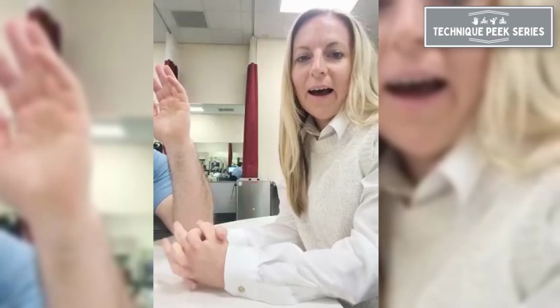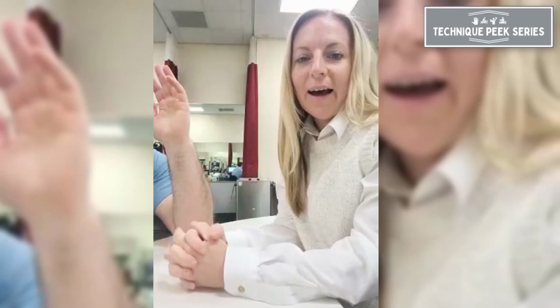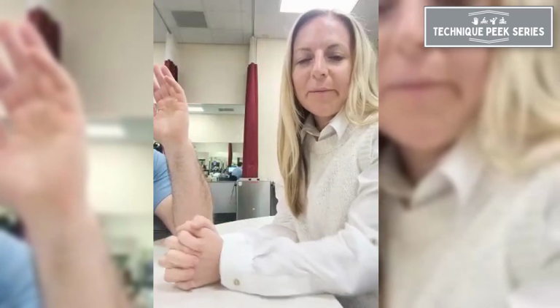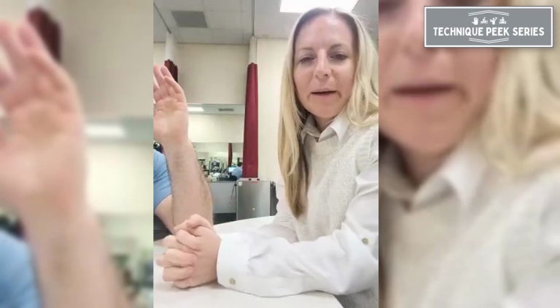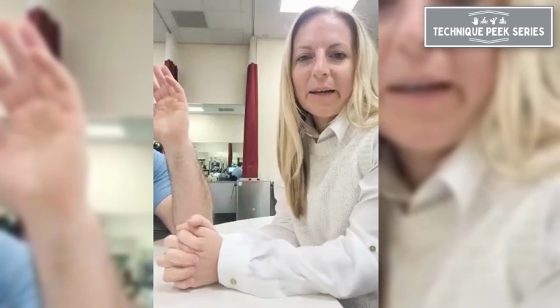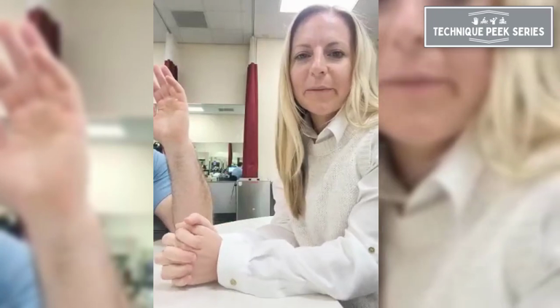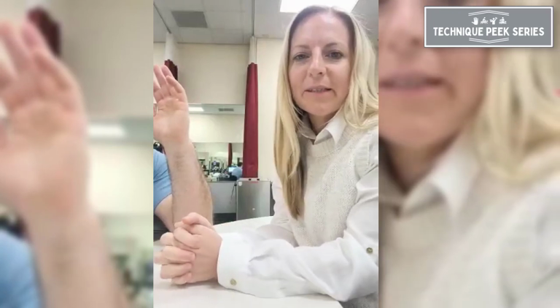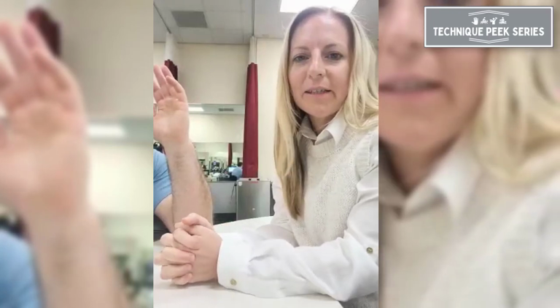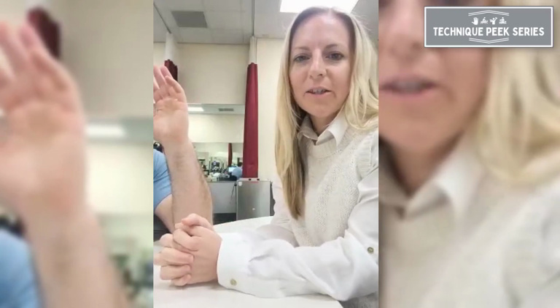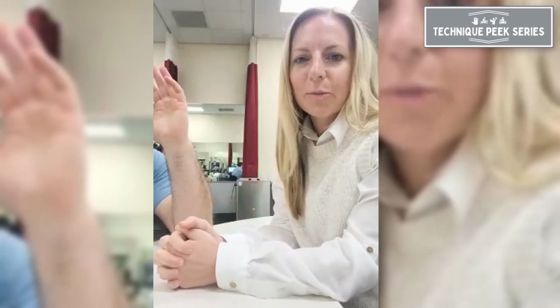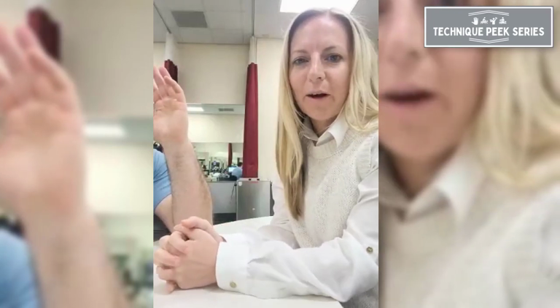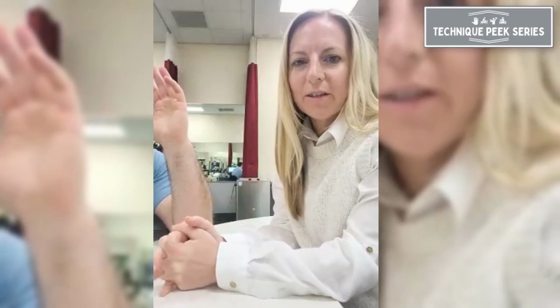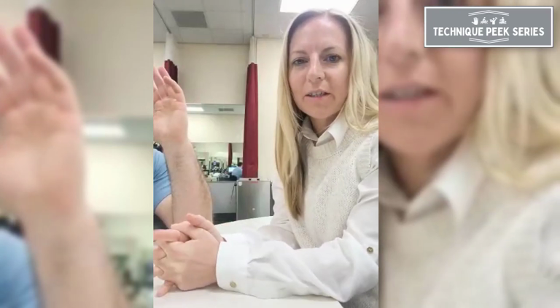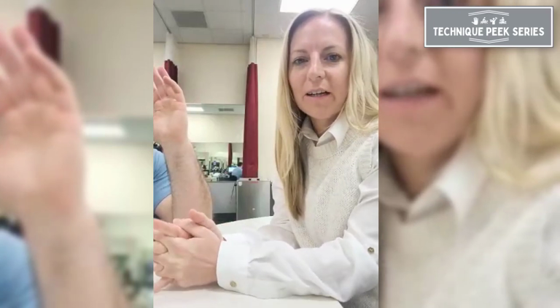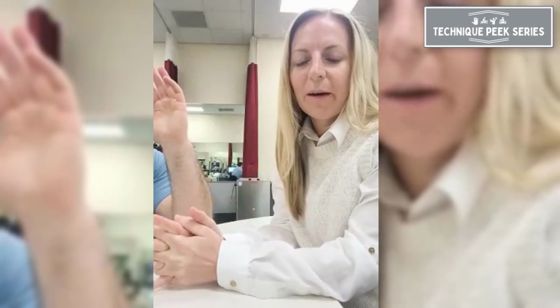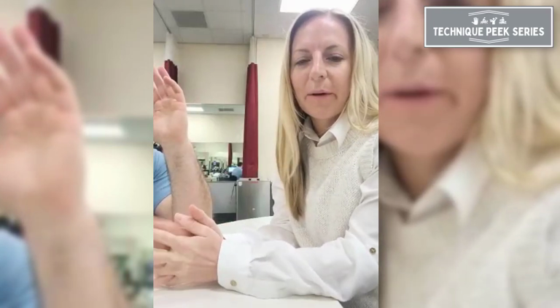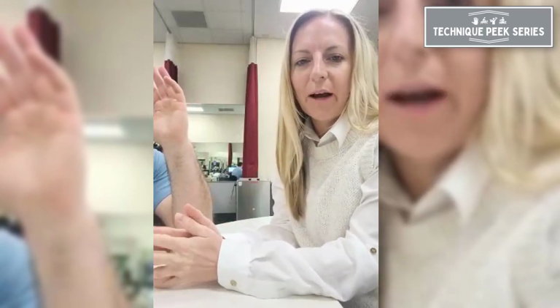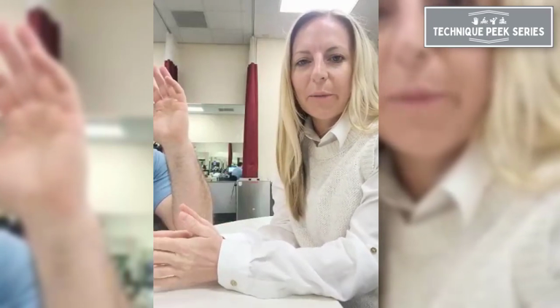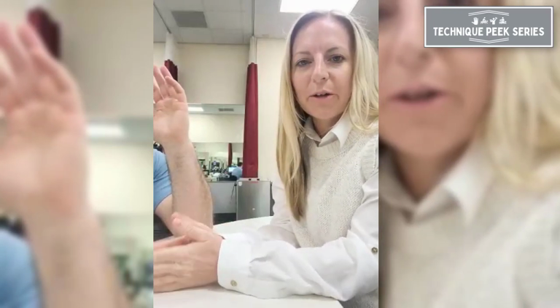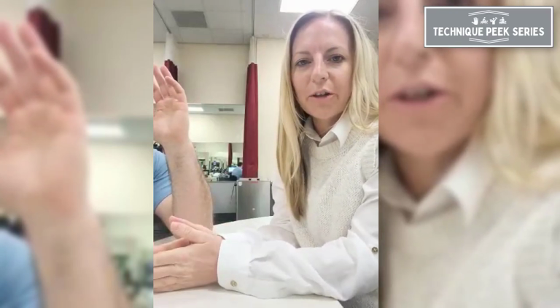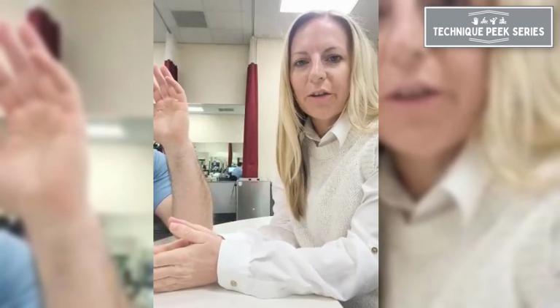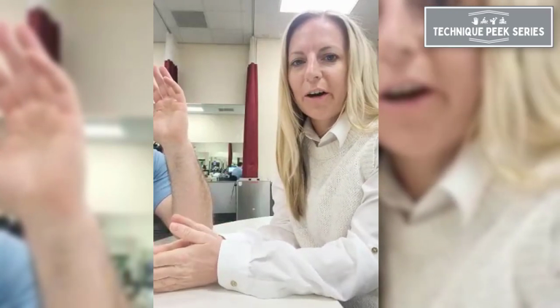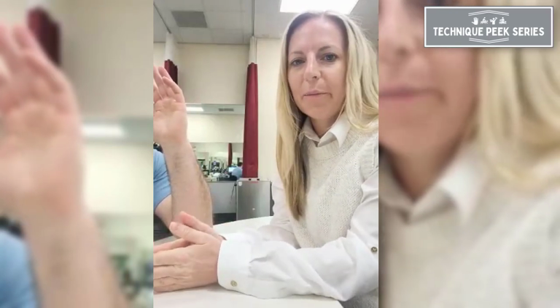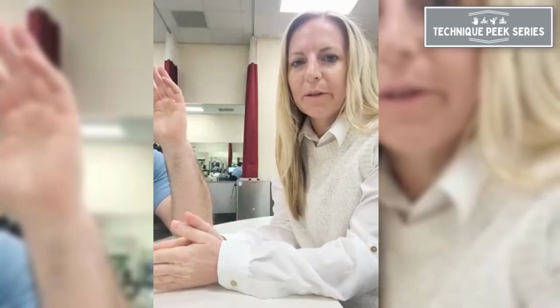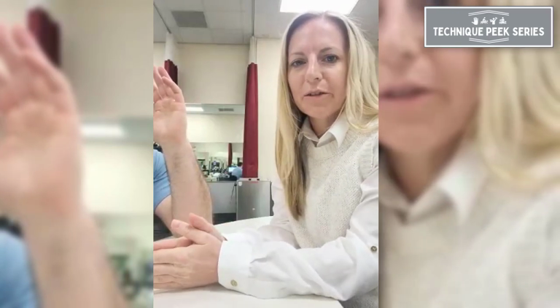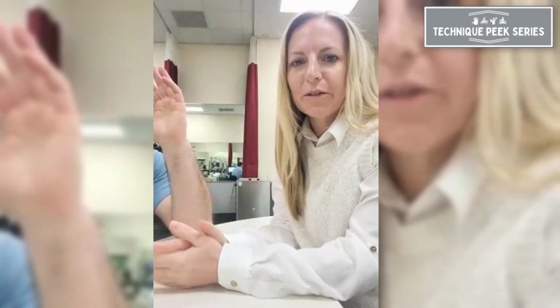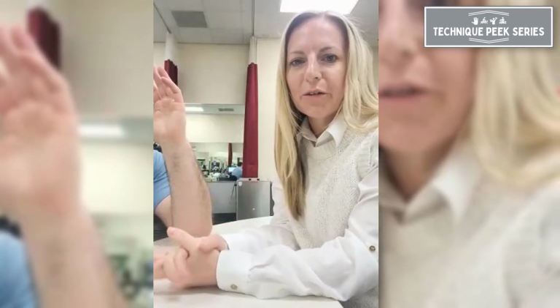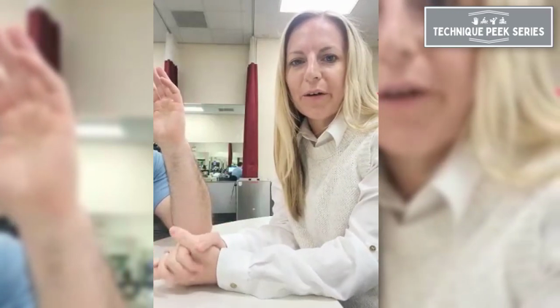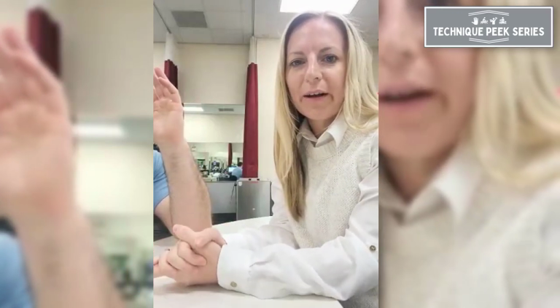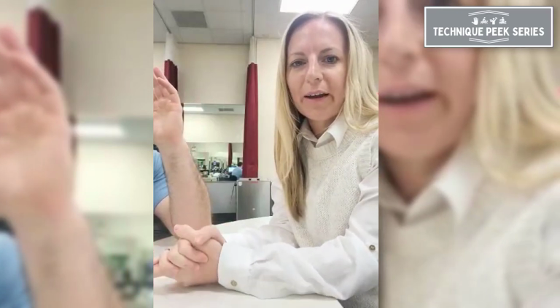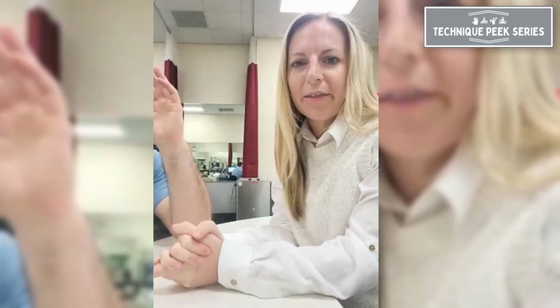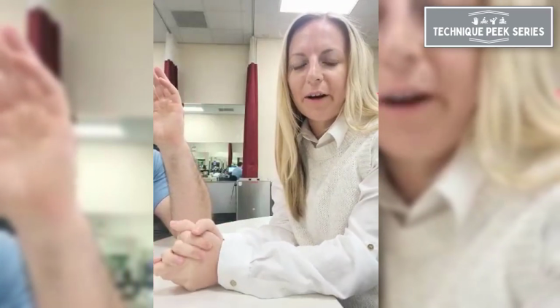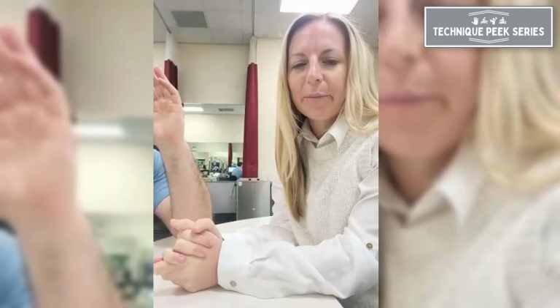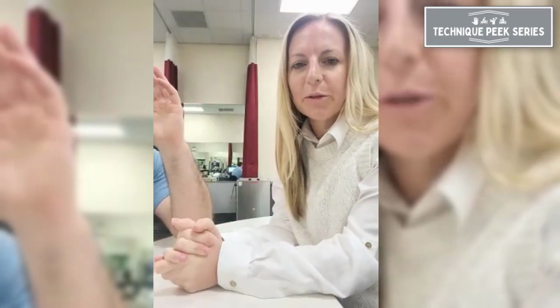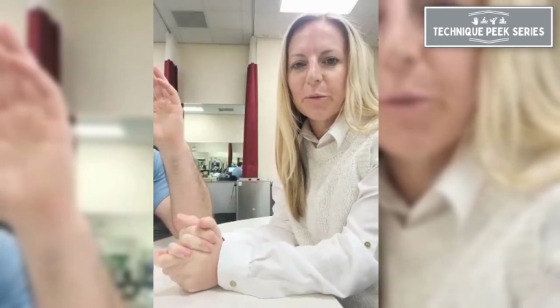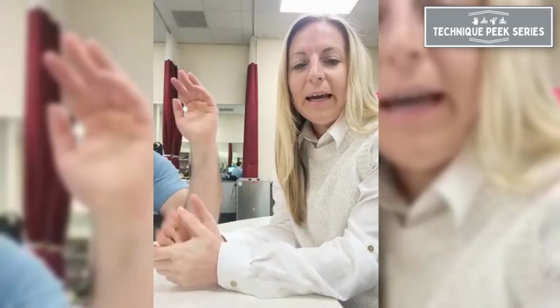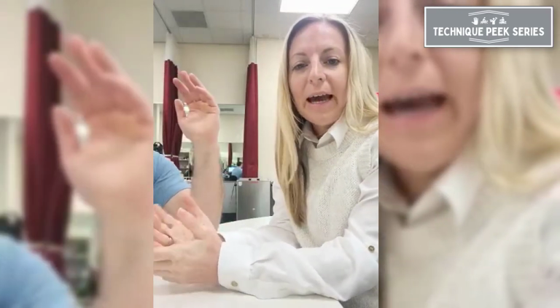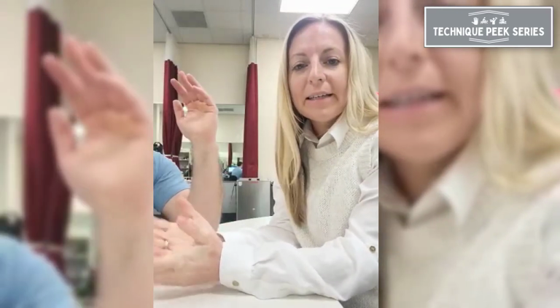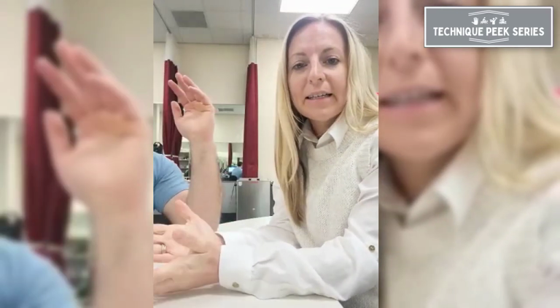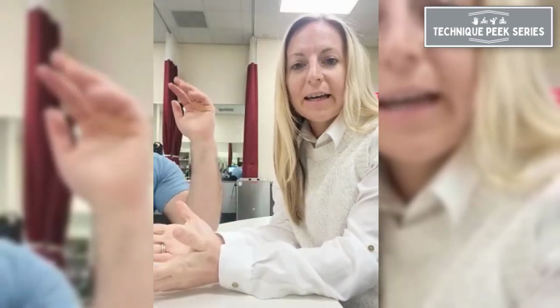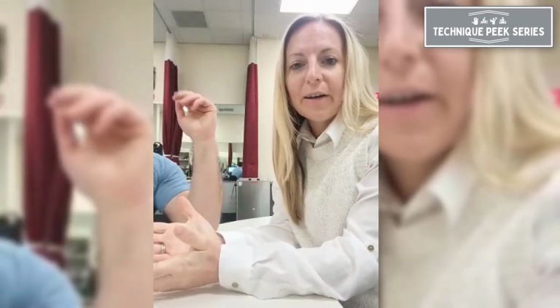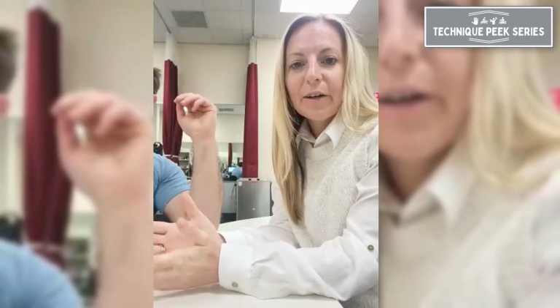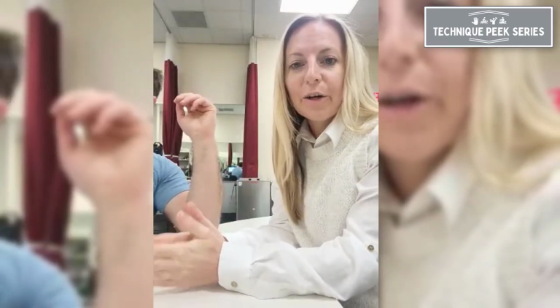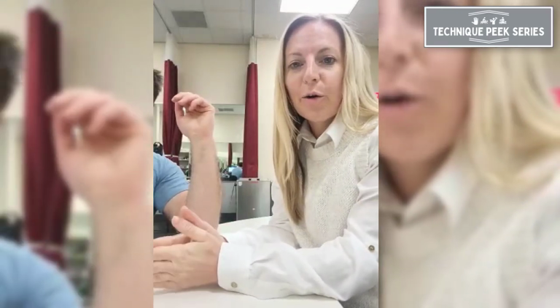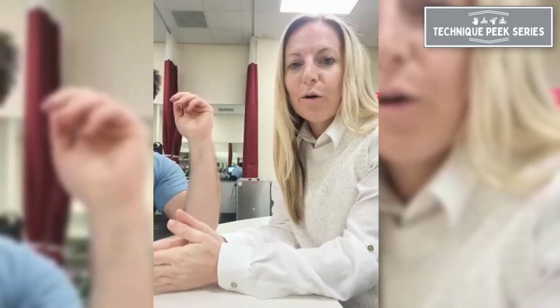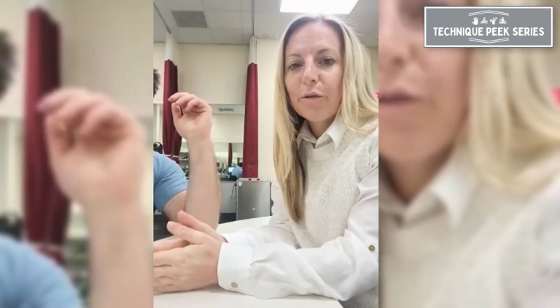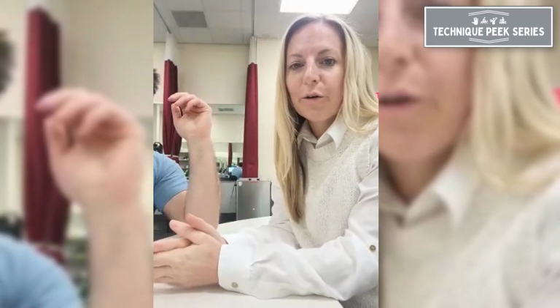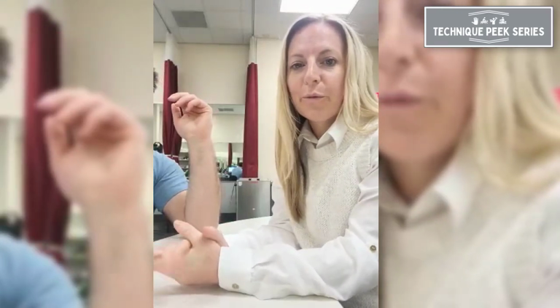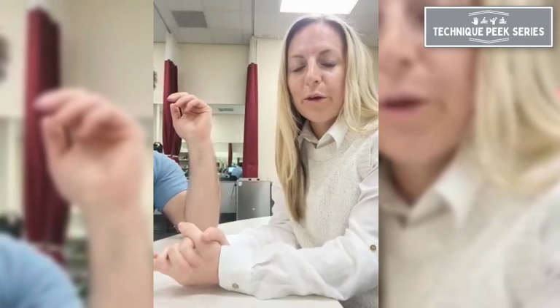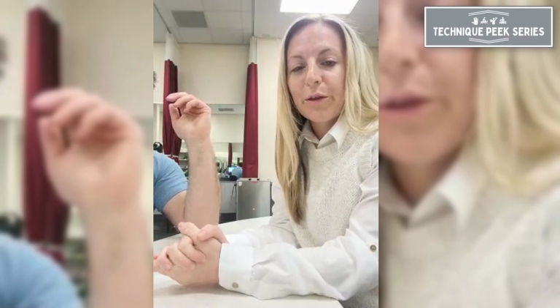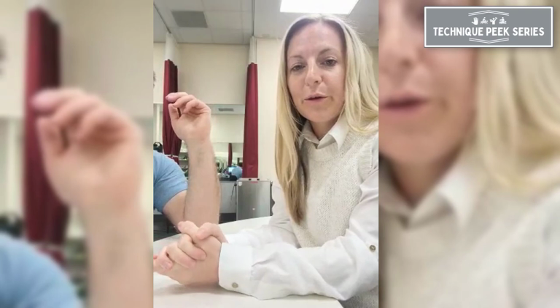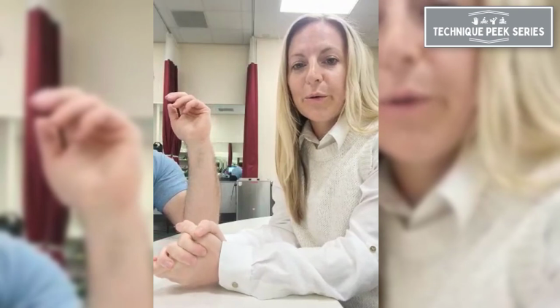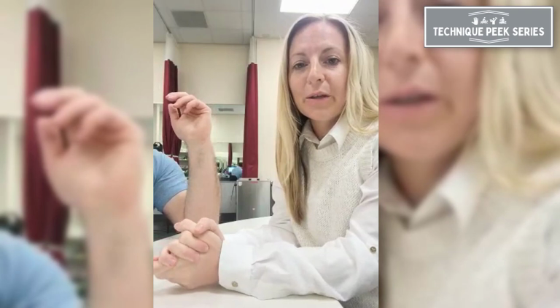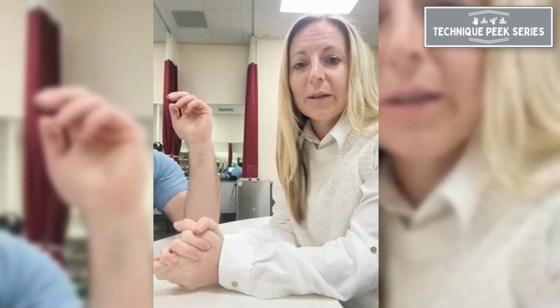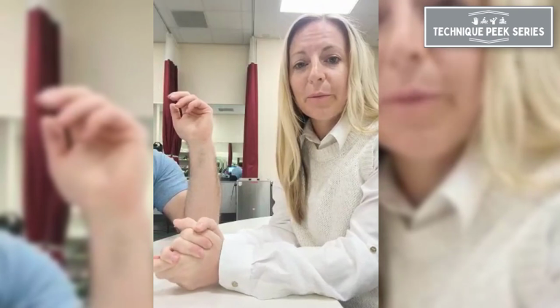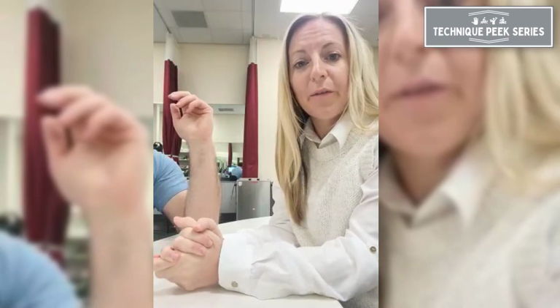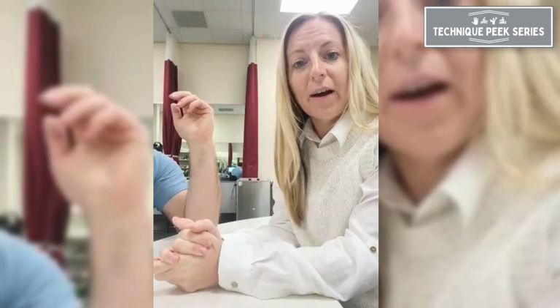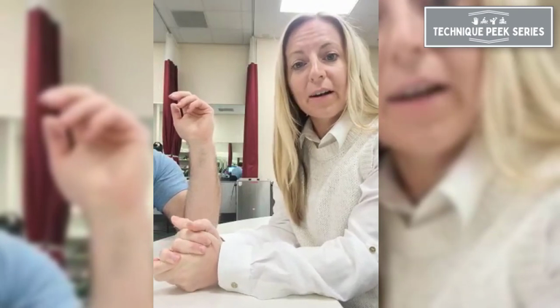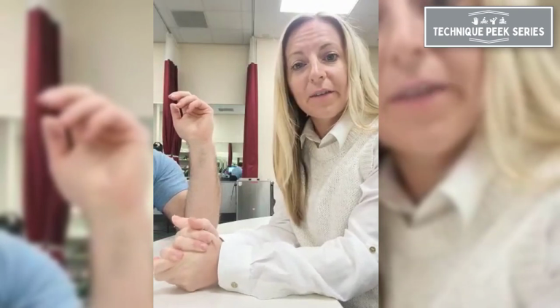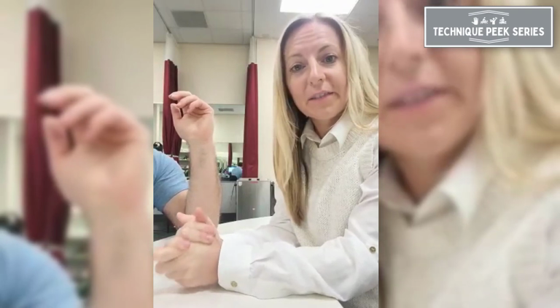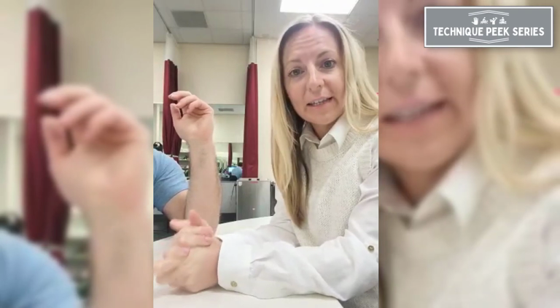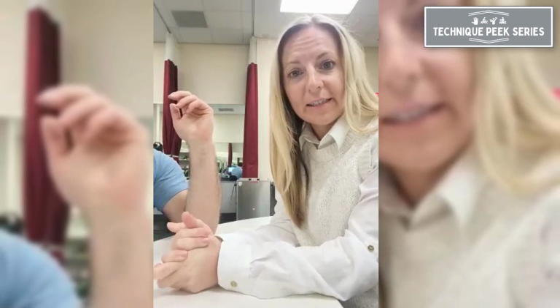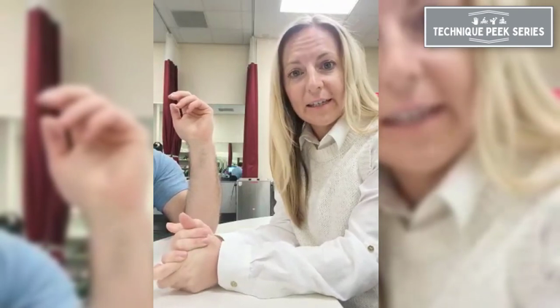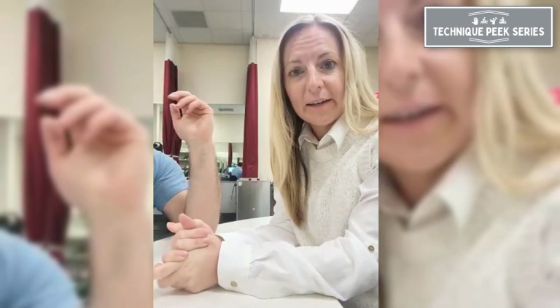Hi, my name is Dena Swanson. I'm an occupational therapist and certified hand therapist, and today I'm going to go over with you some provocative testing.